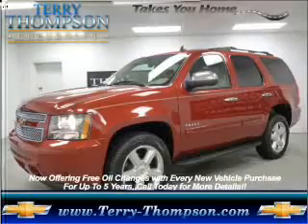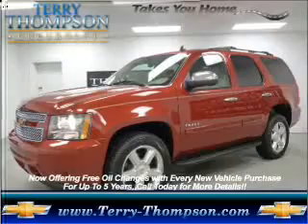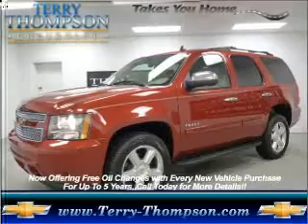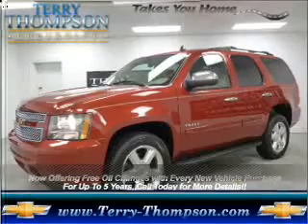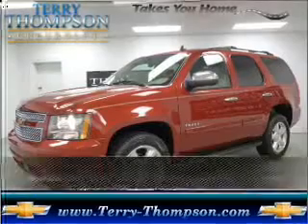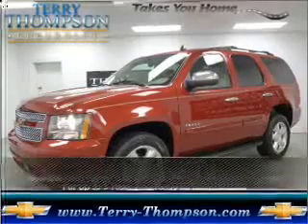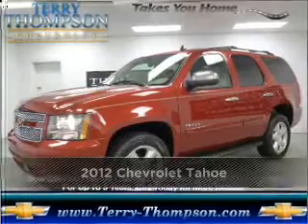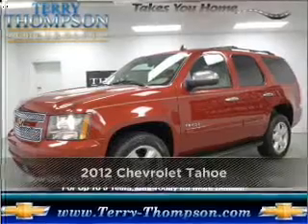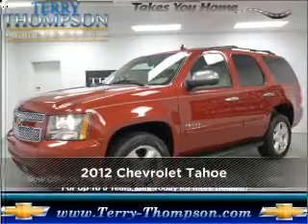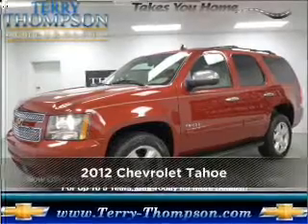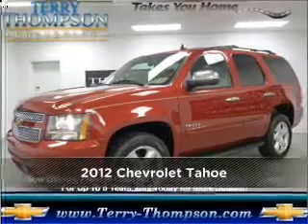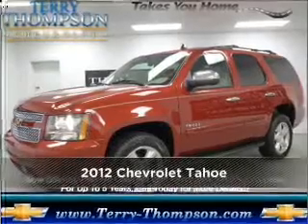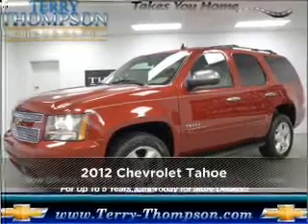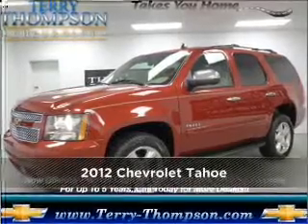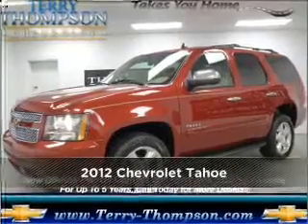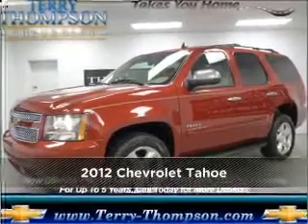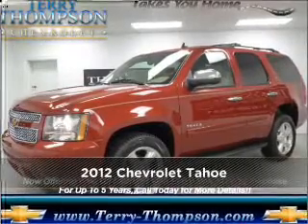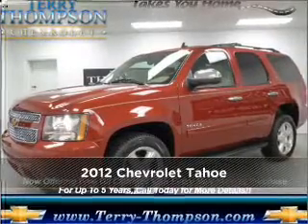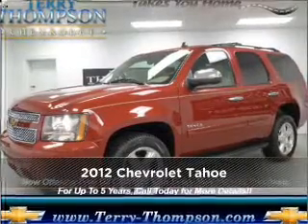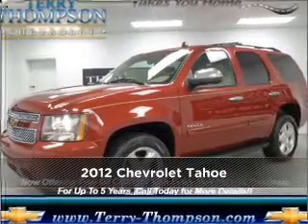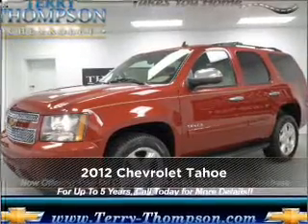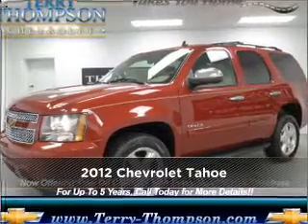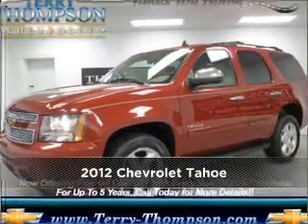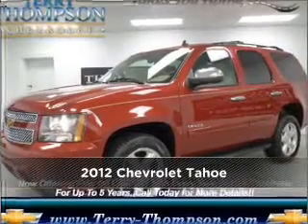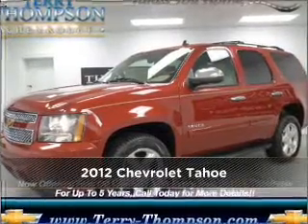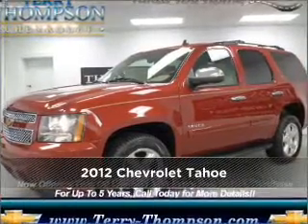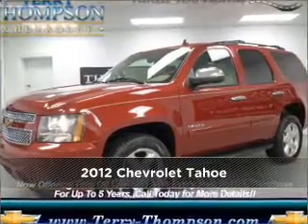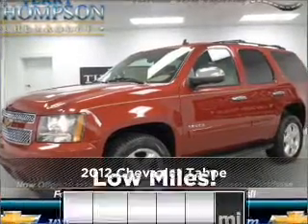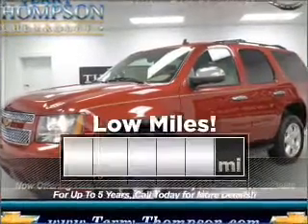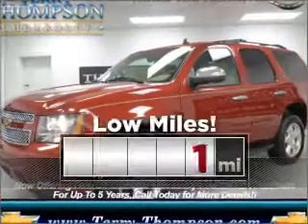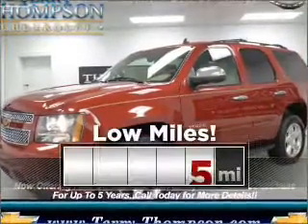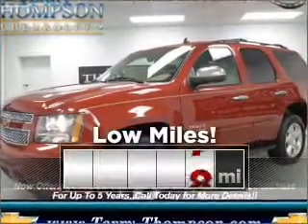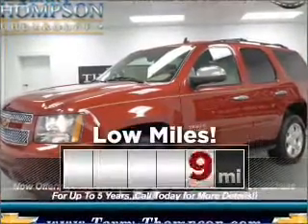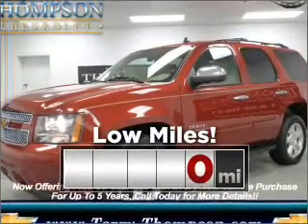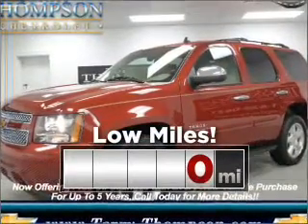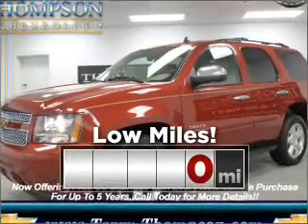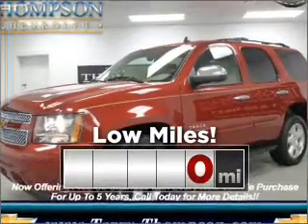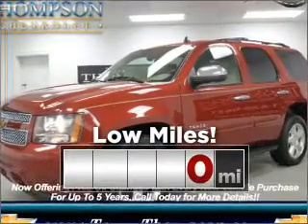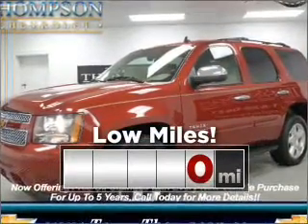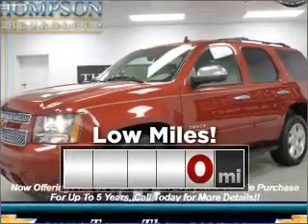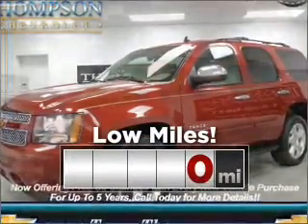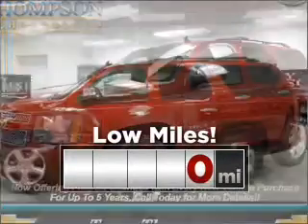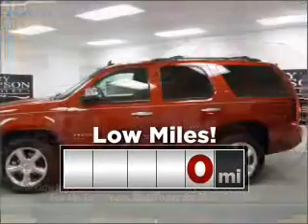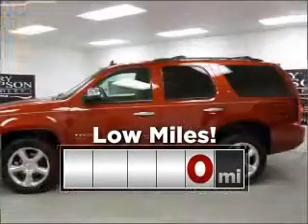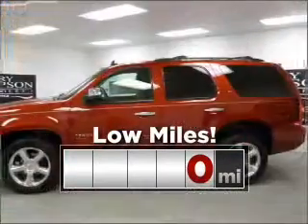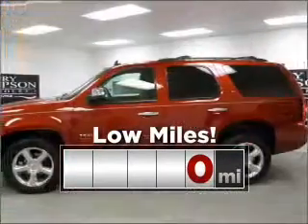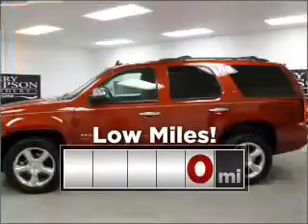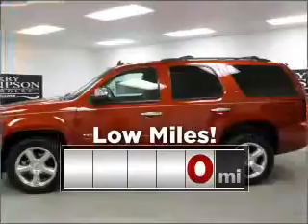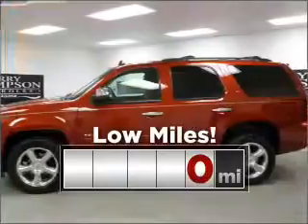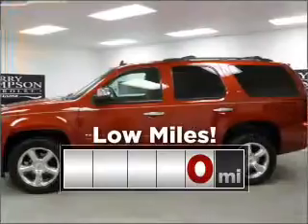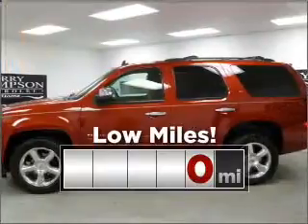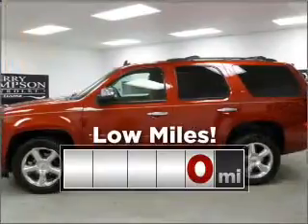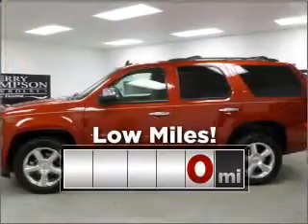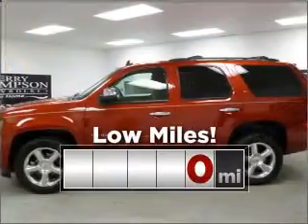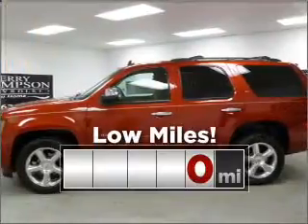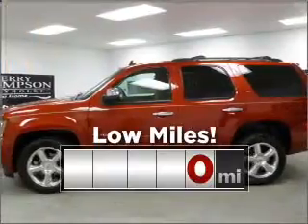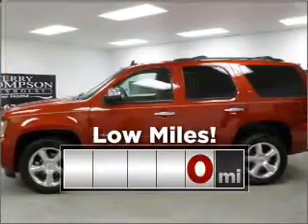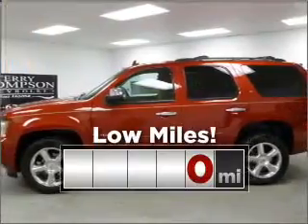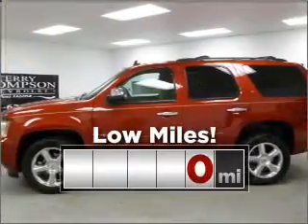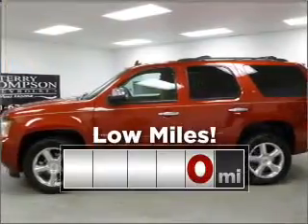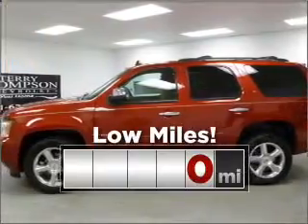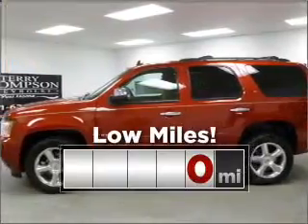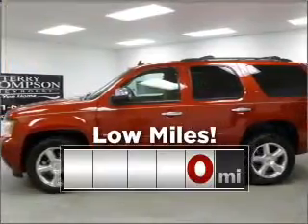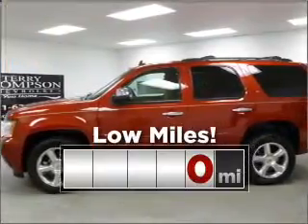This vehicle will more than meet your needs. This ride is like new and will go the distance with low mileage under the hood.